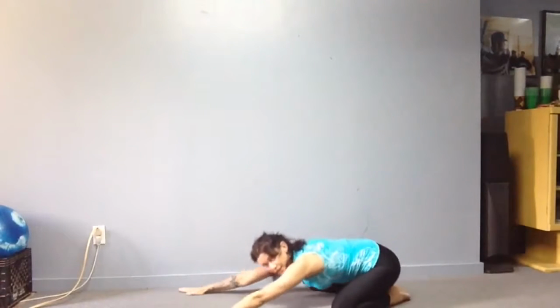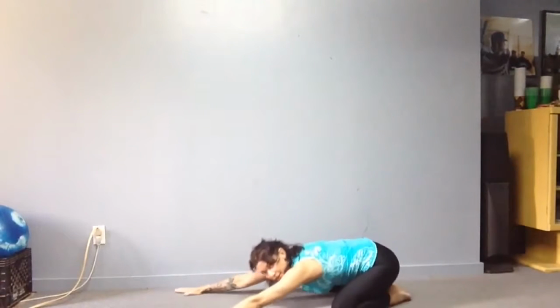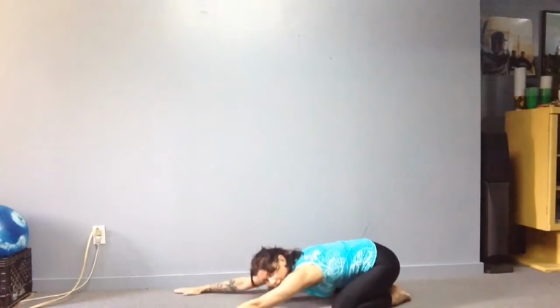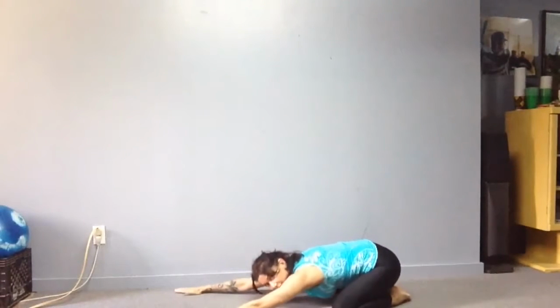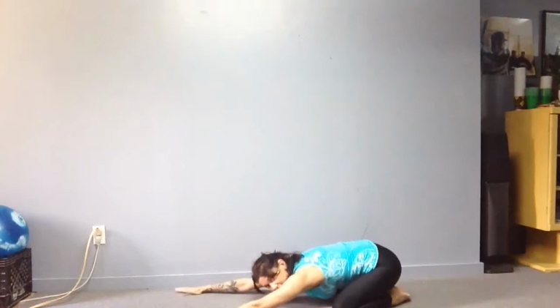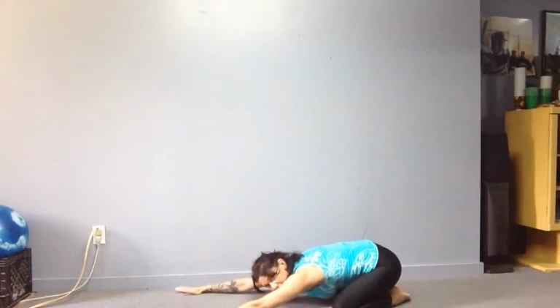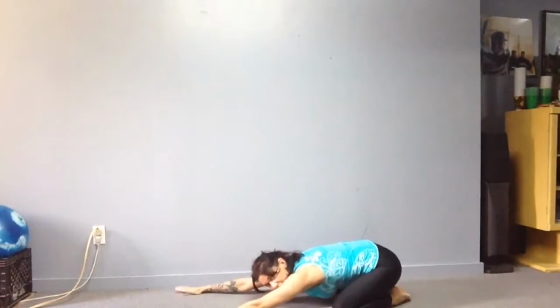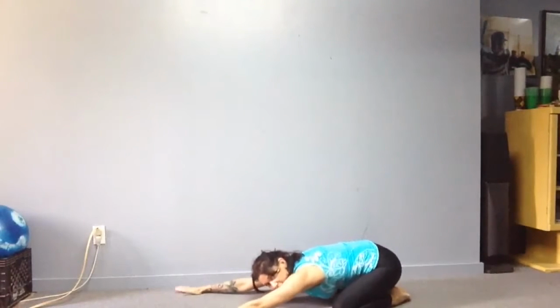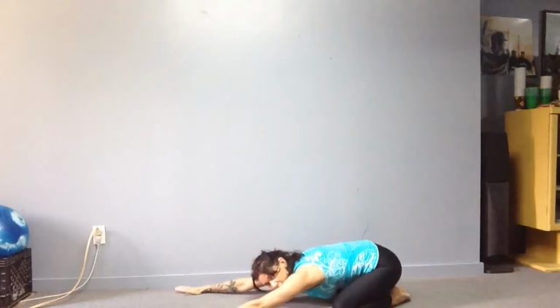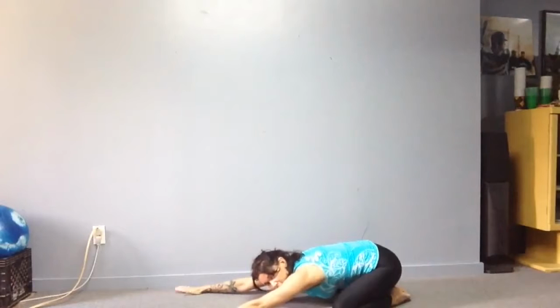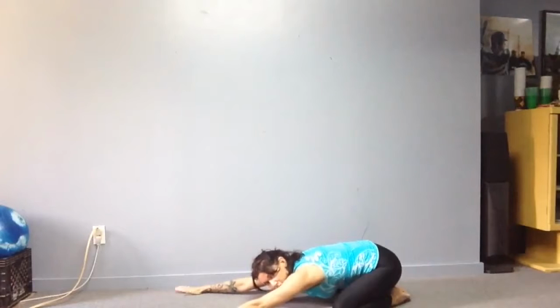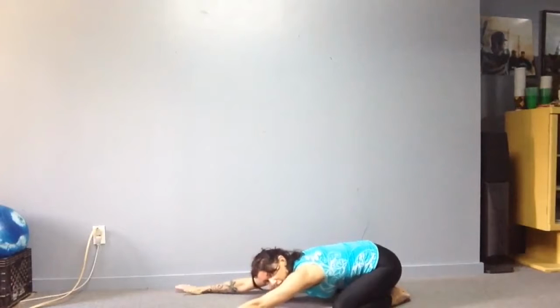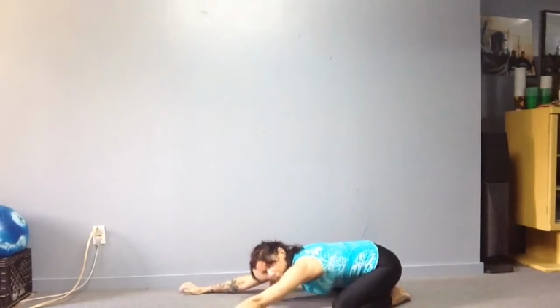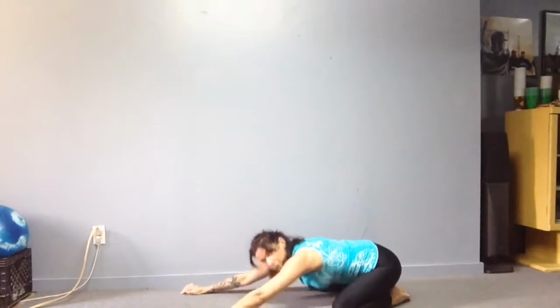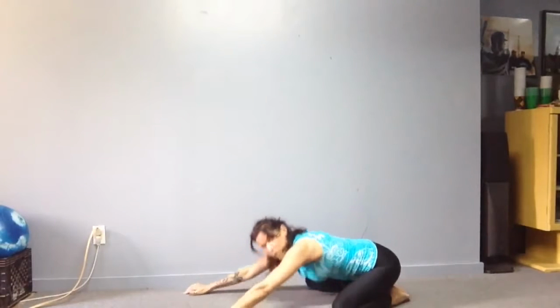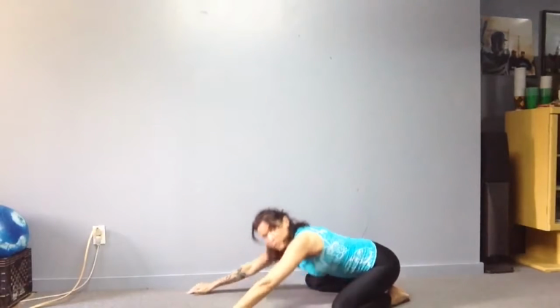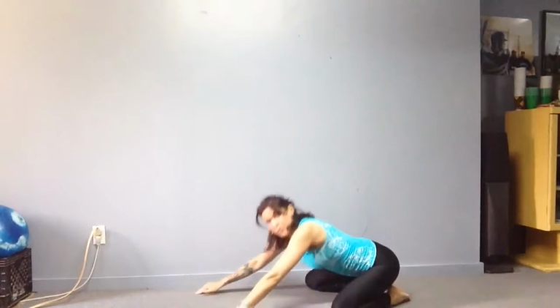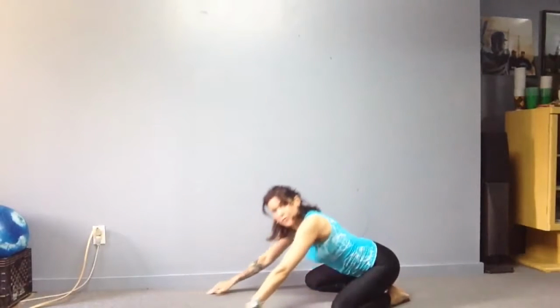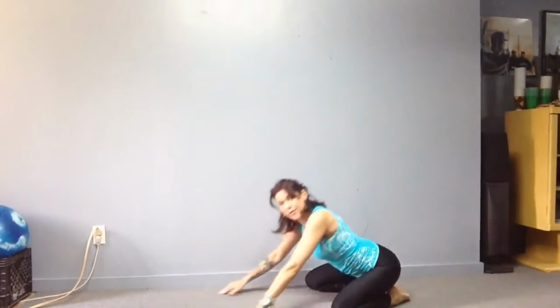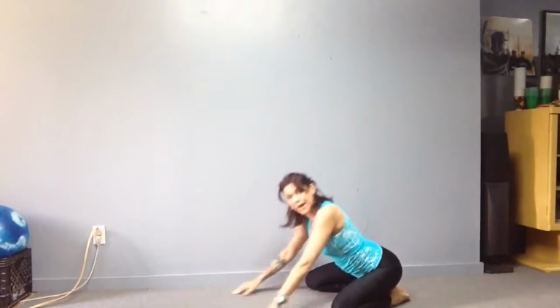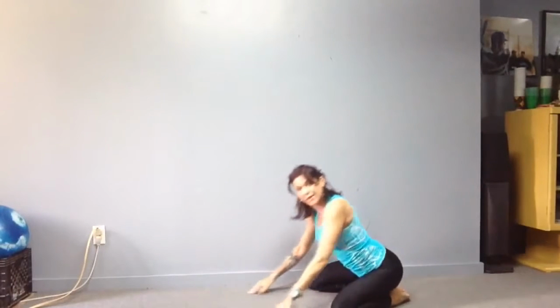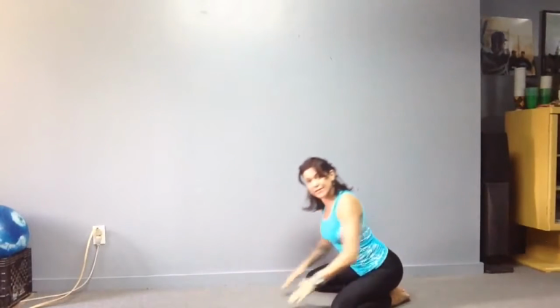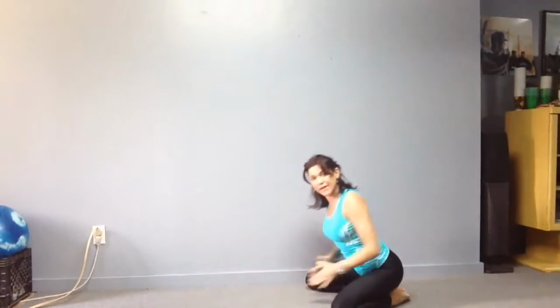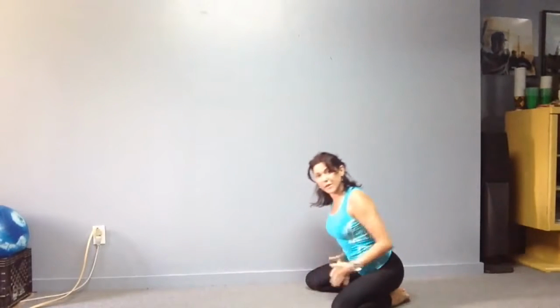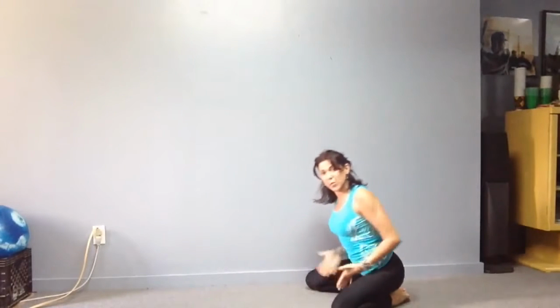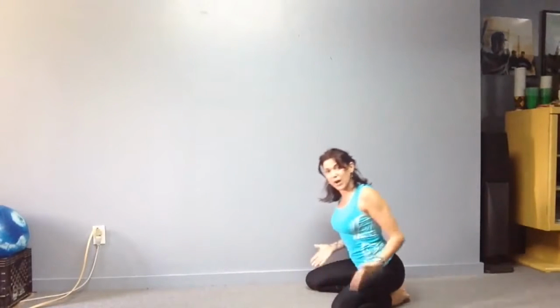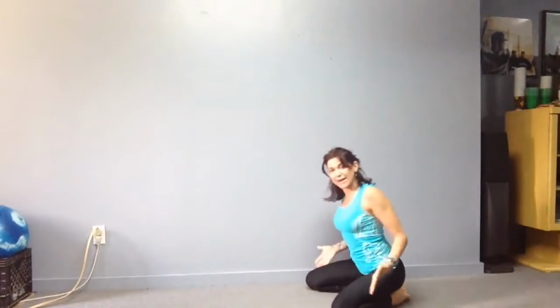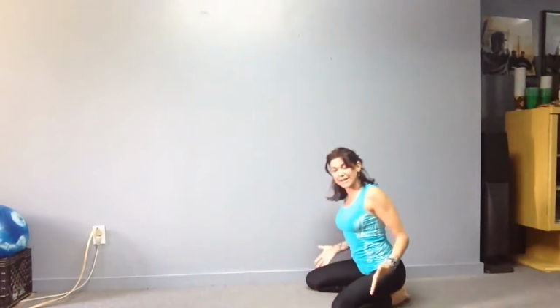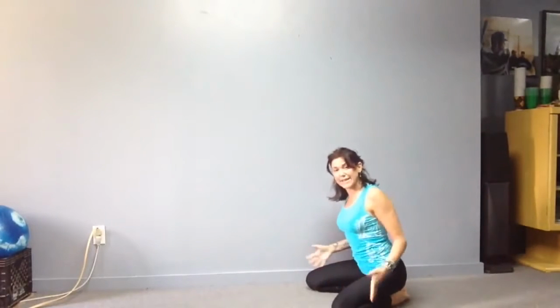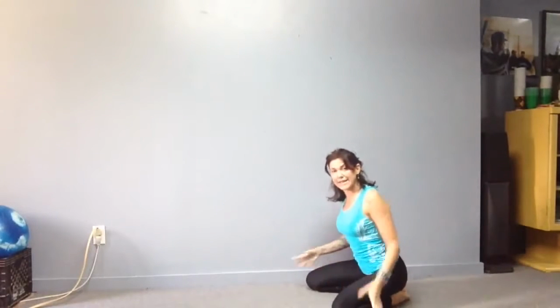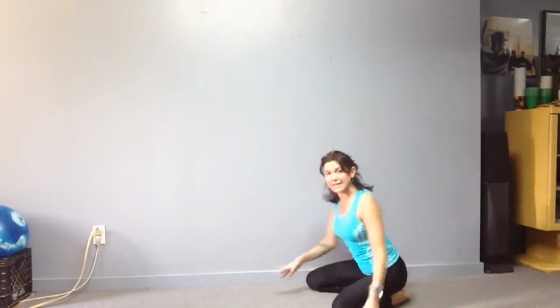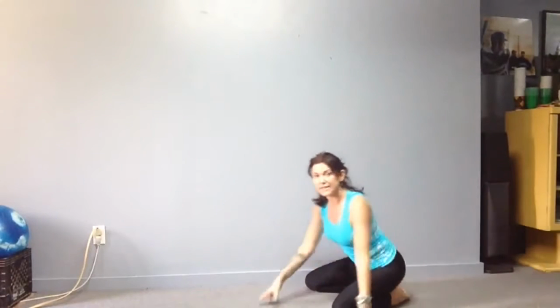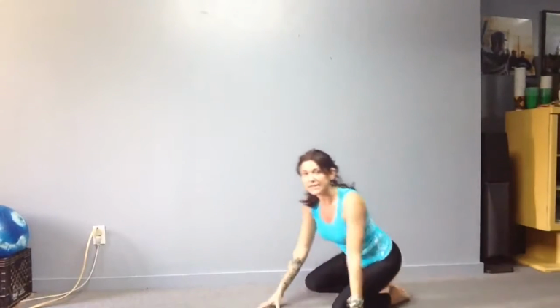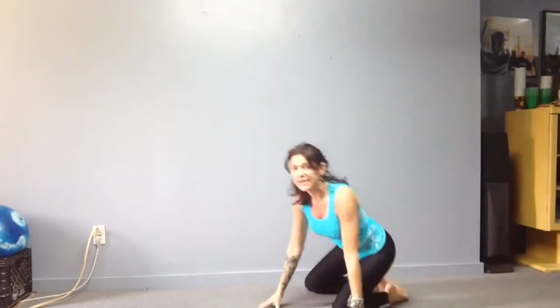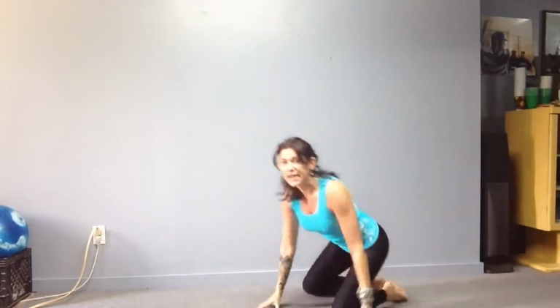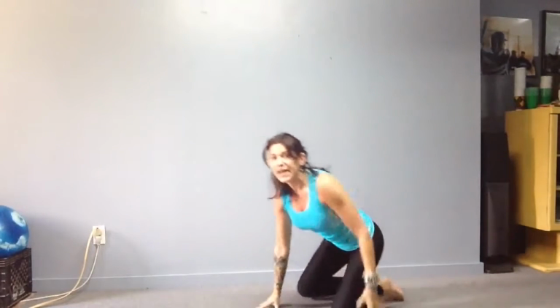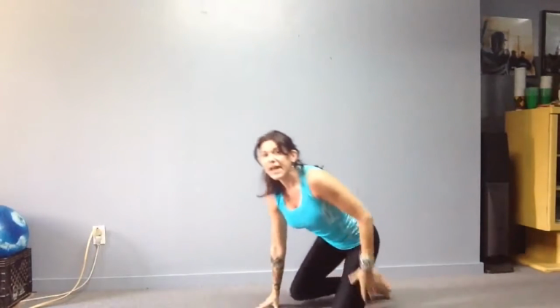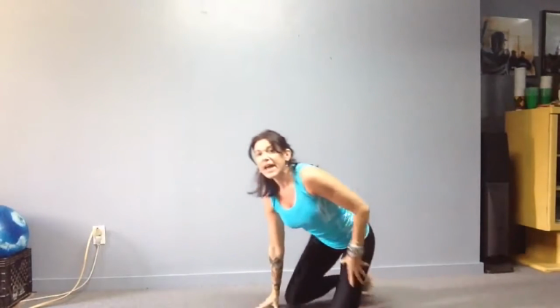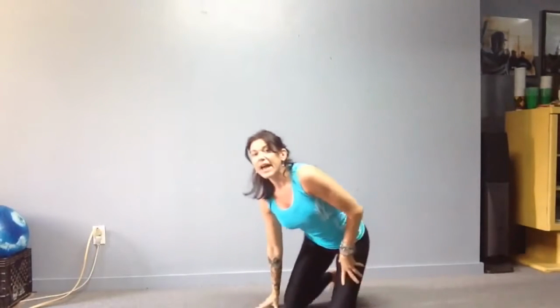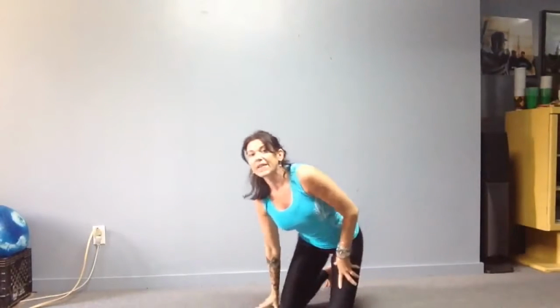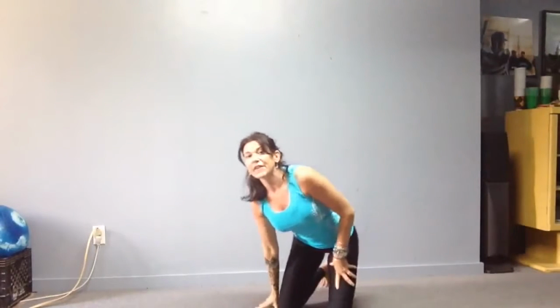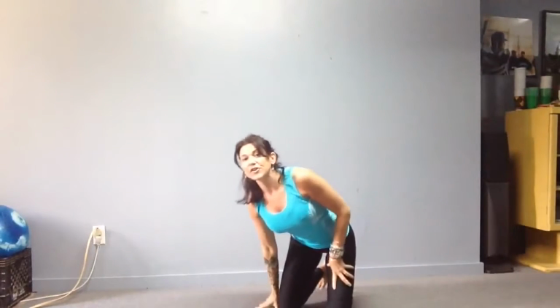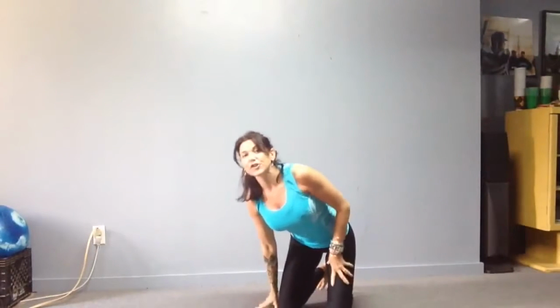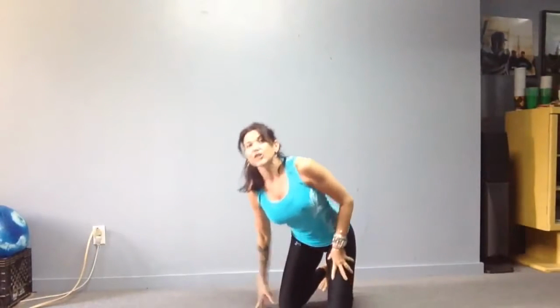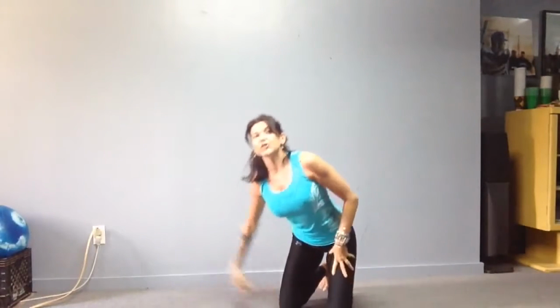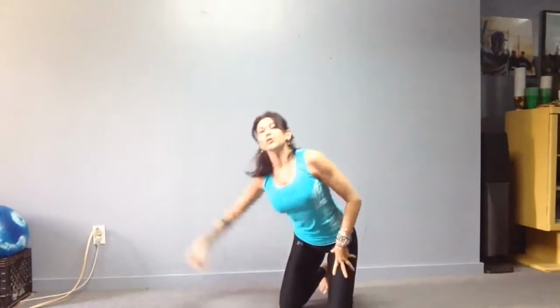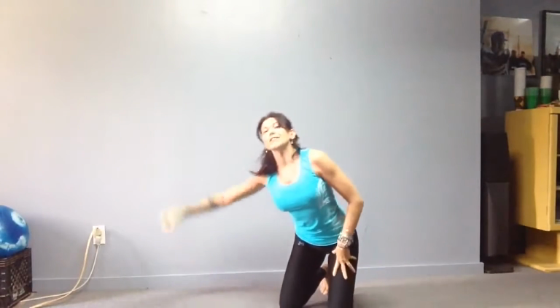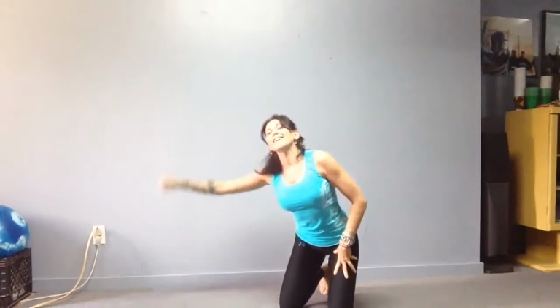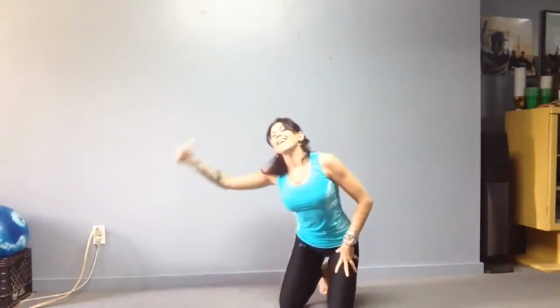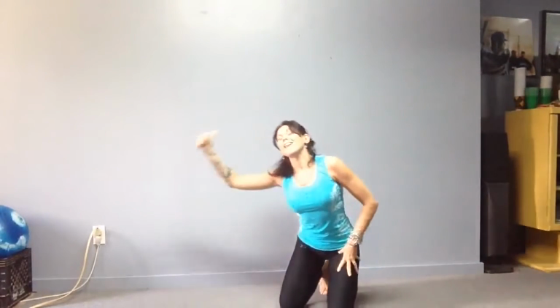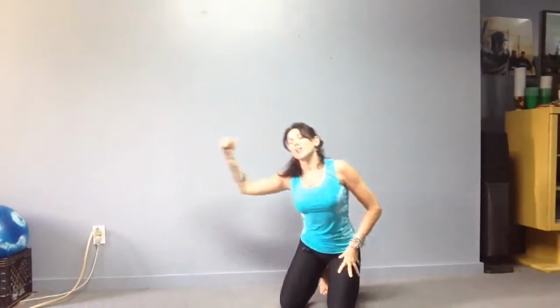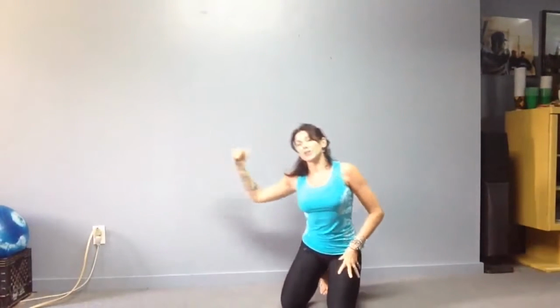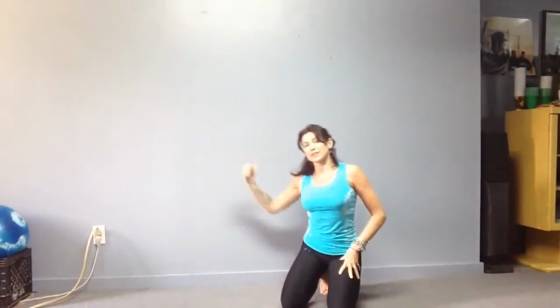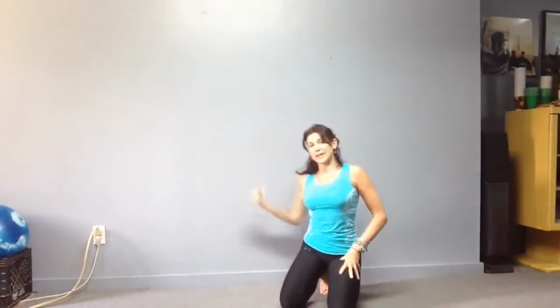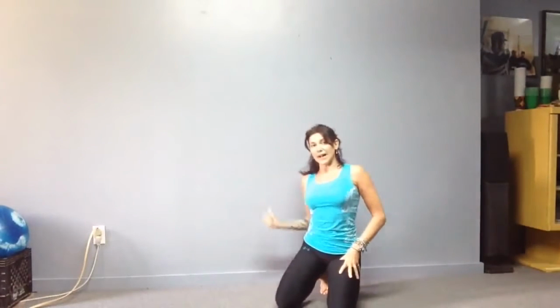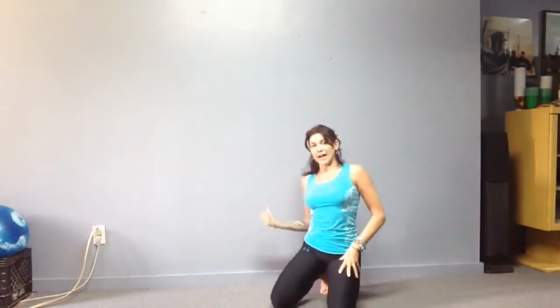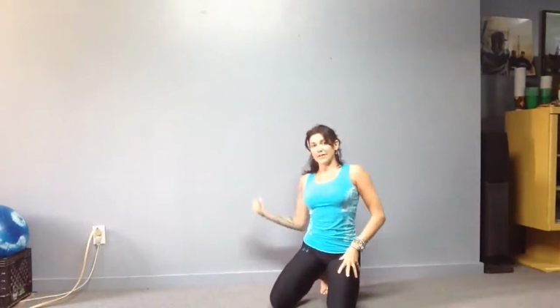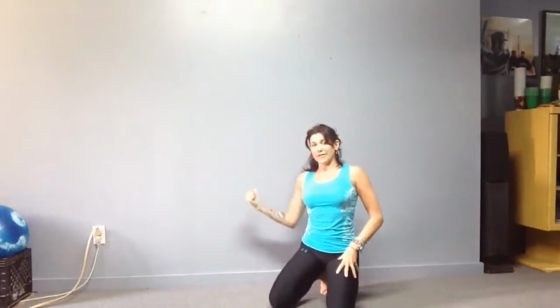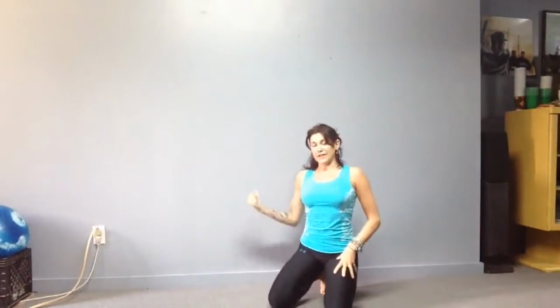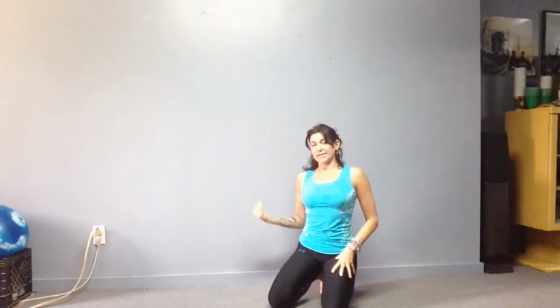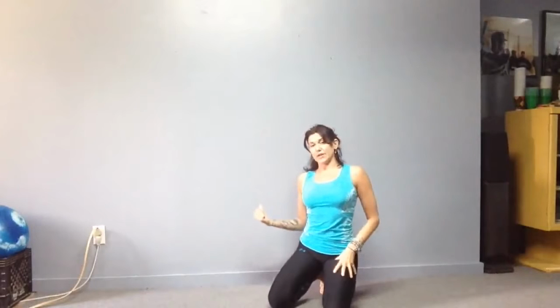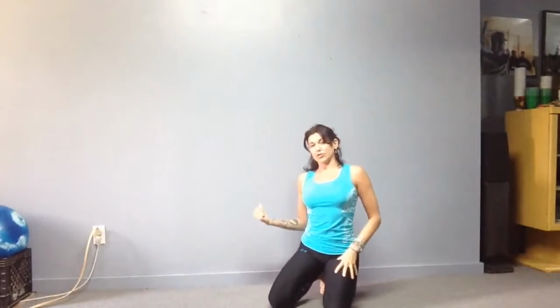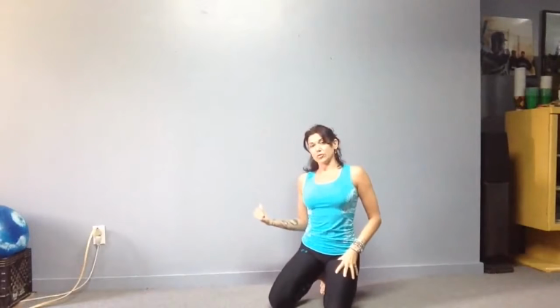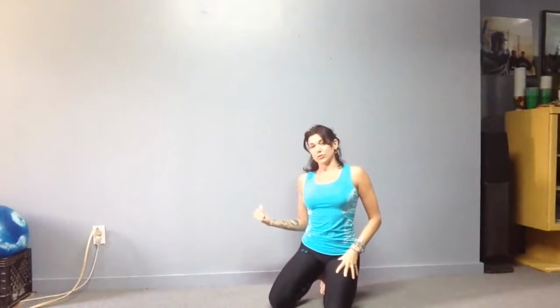Come out and go back into maybe just a one-minute extended arm child's pose with very wide knees, and then do the other side of the face down shoulder stretch.